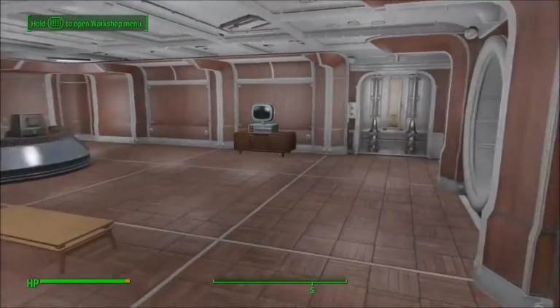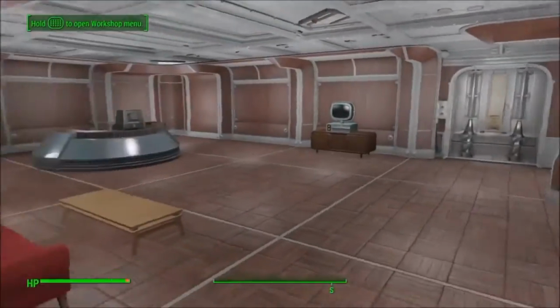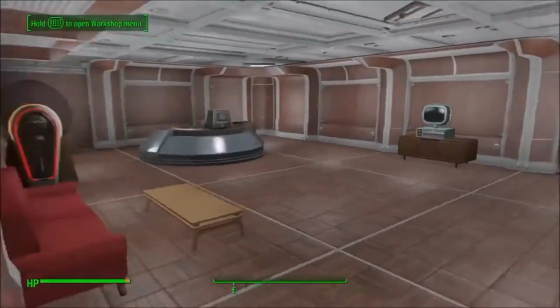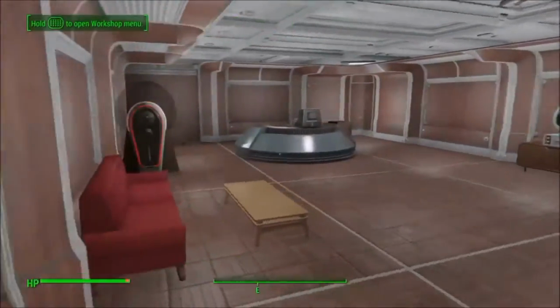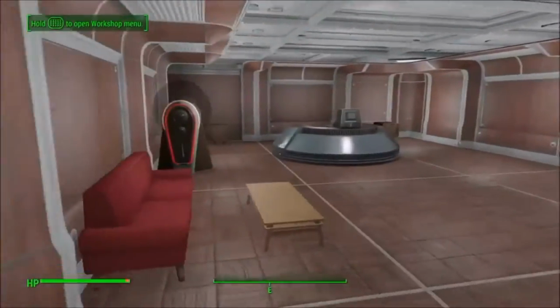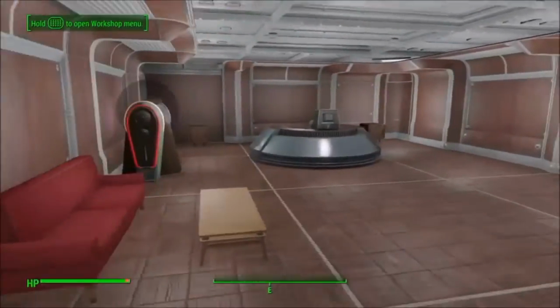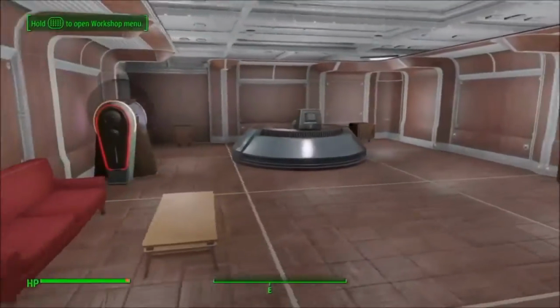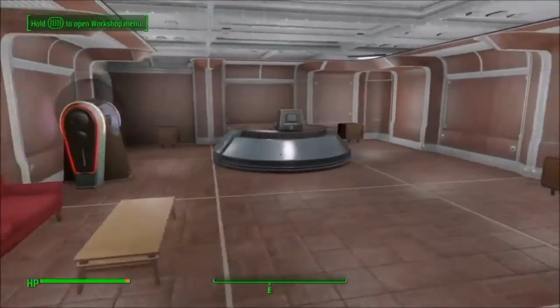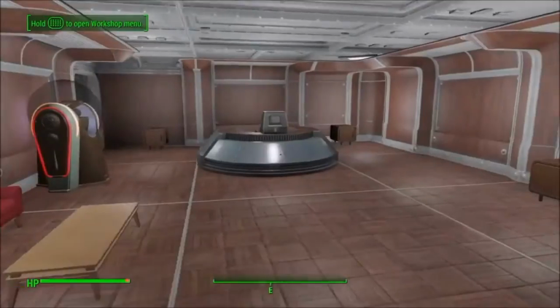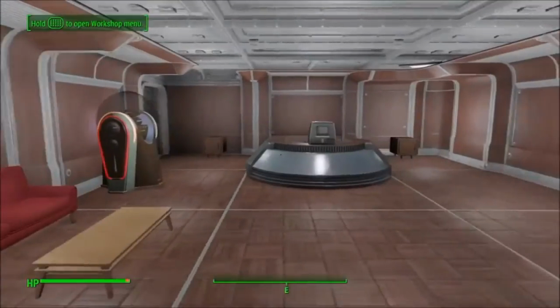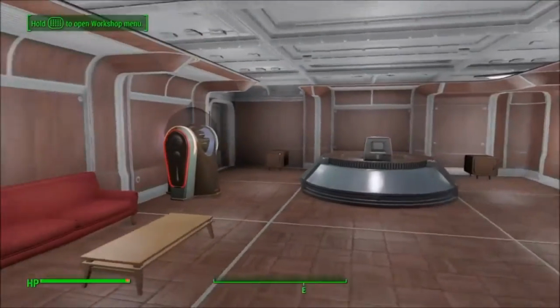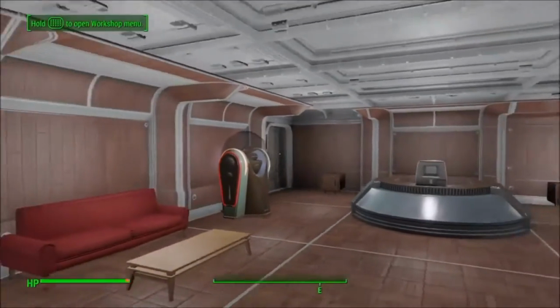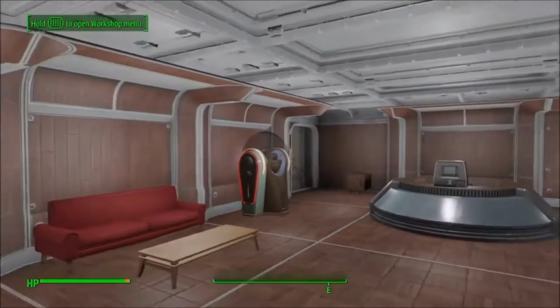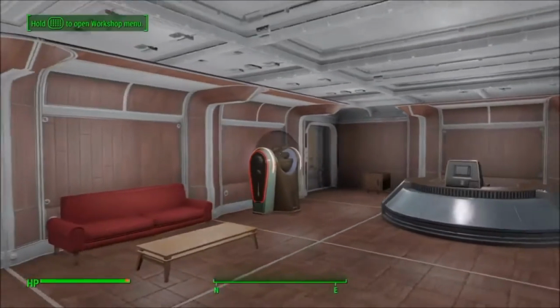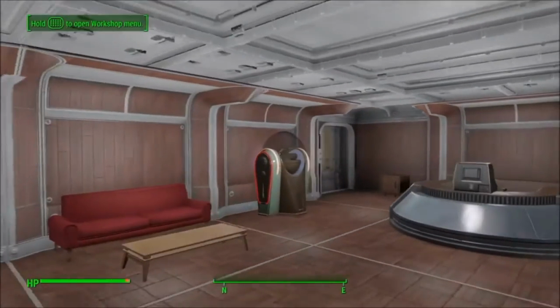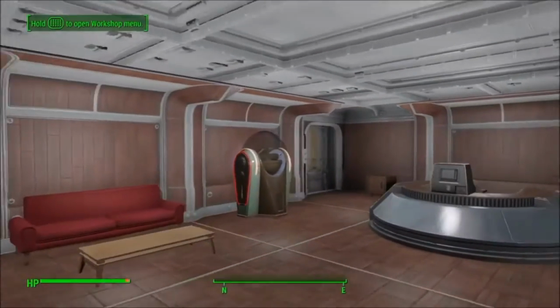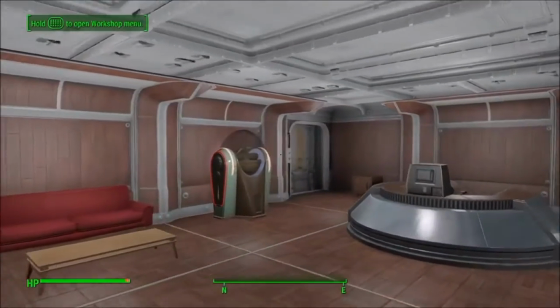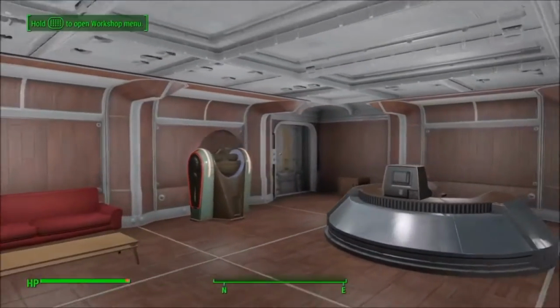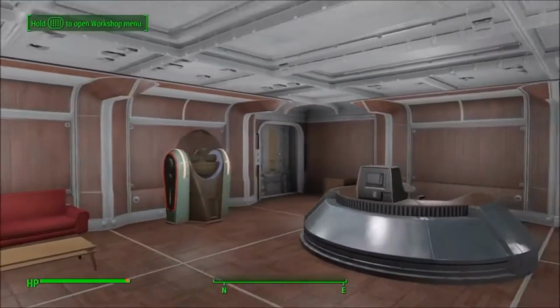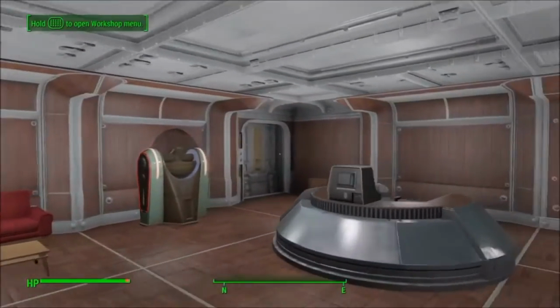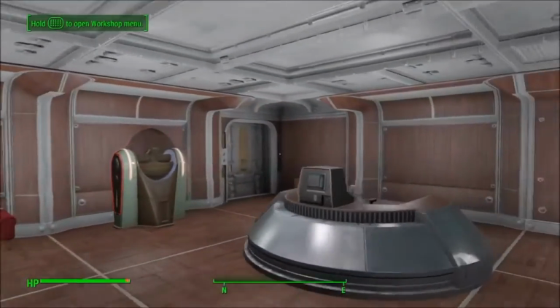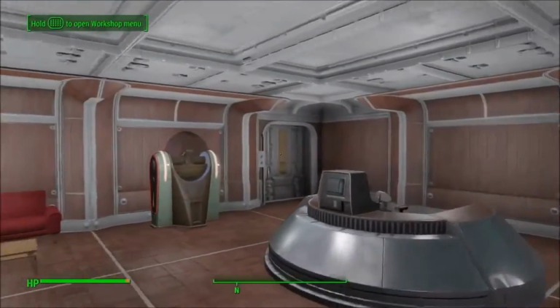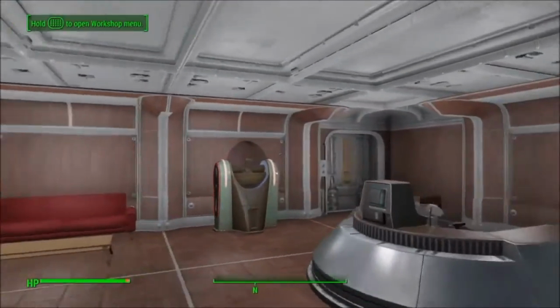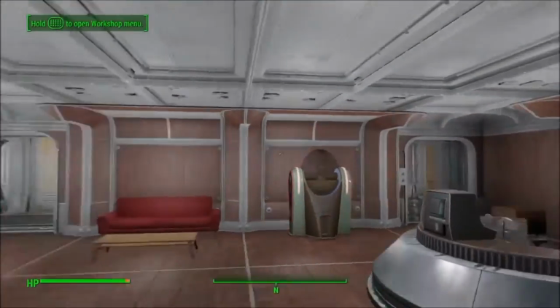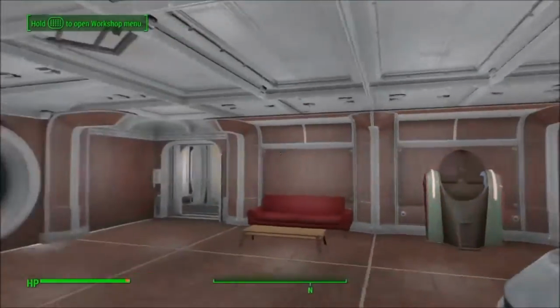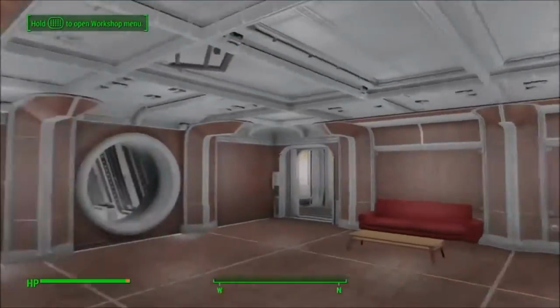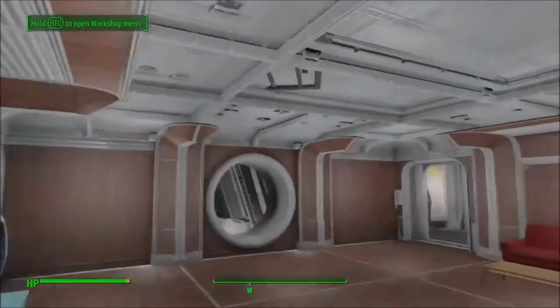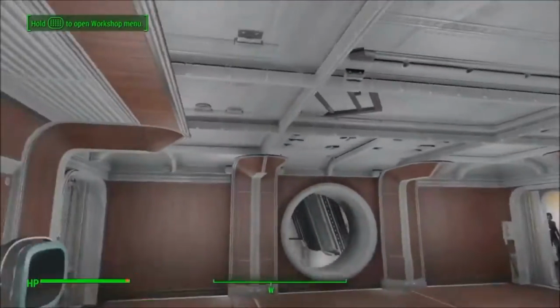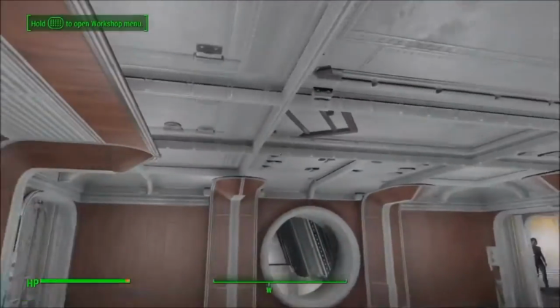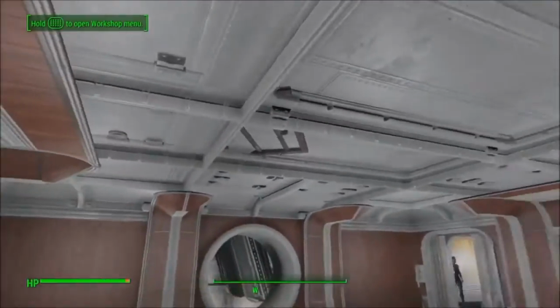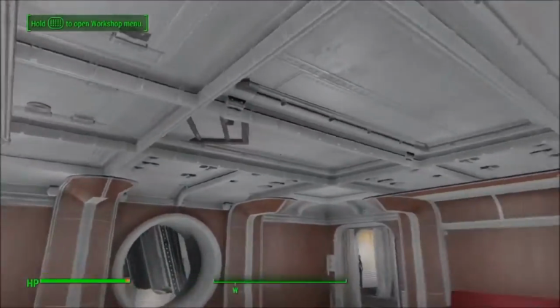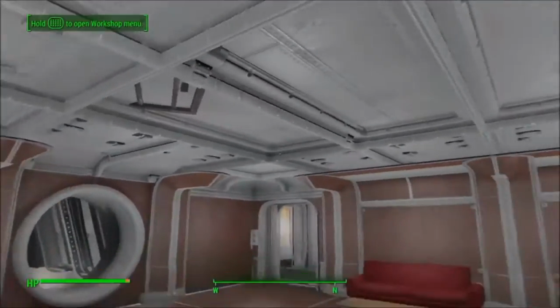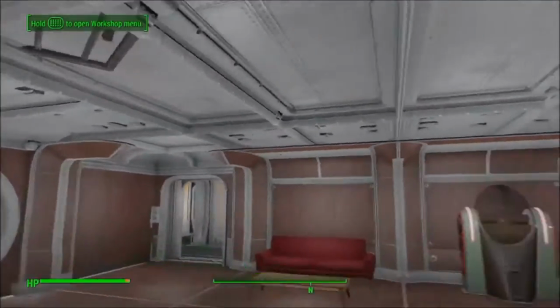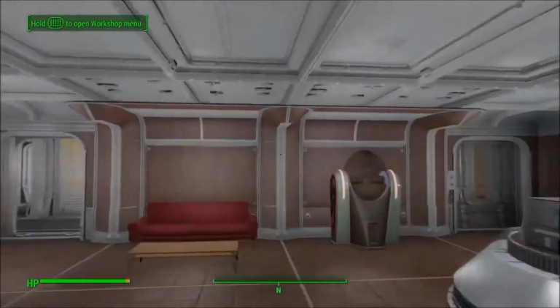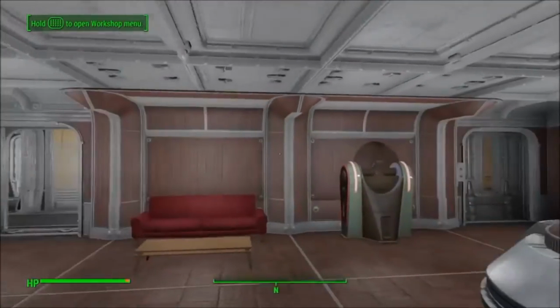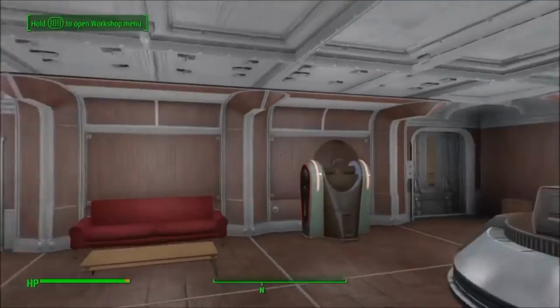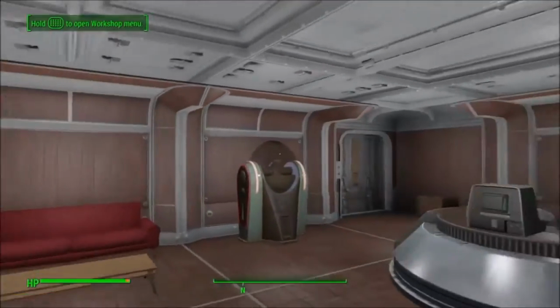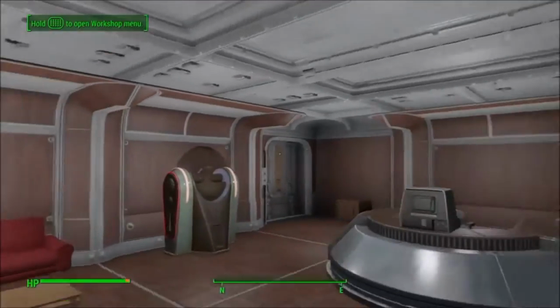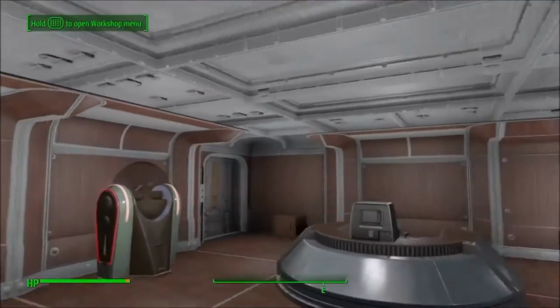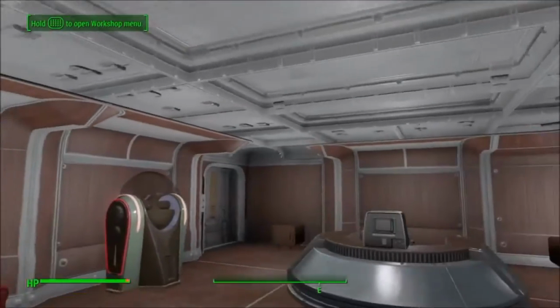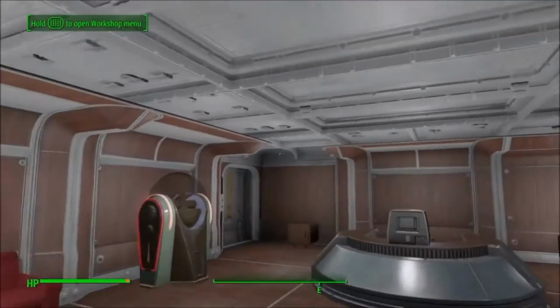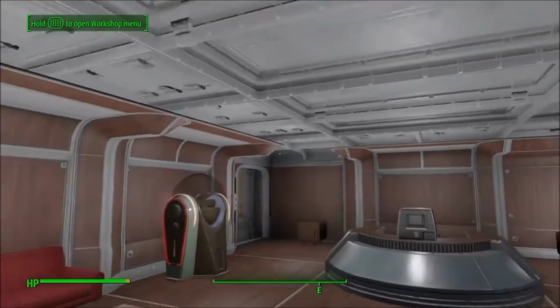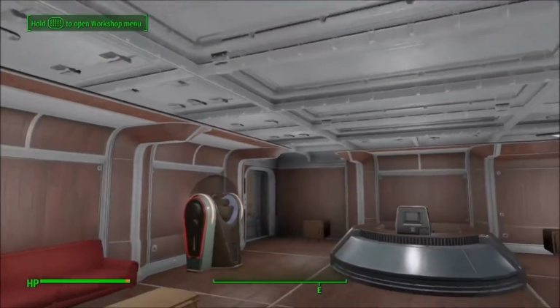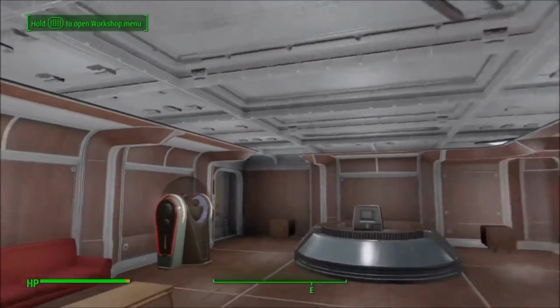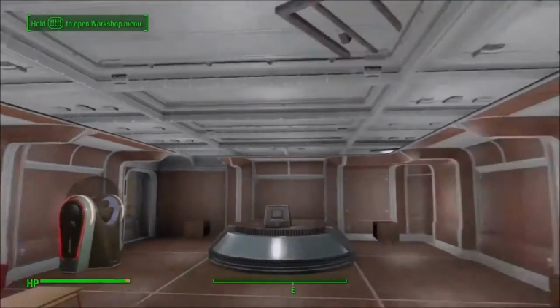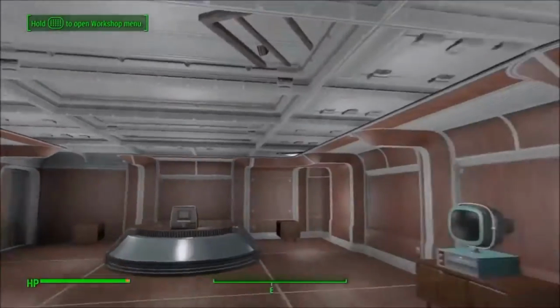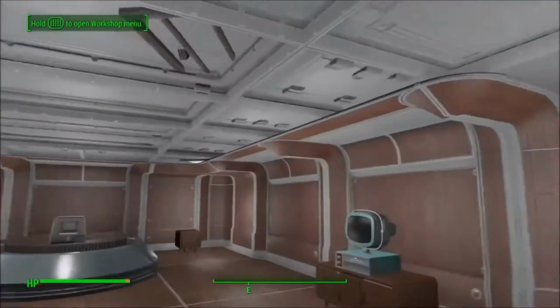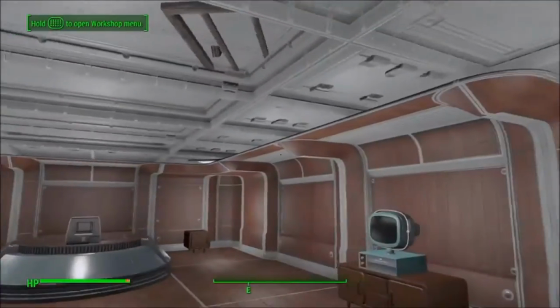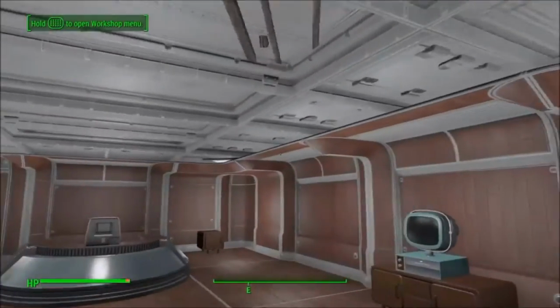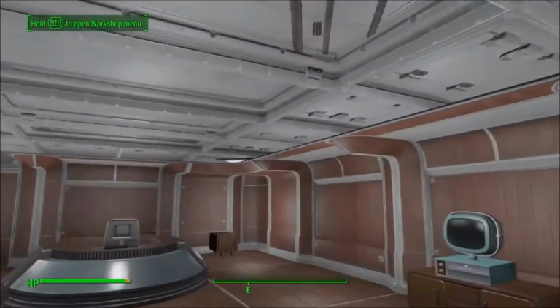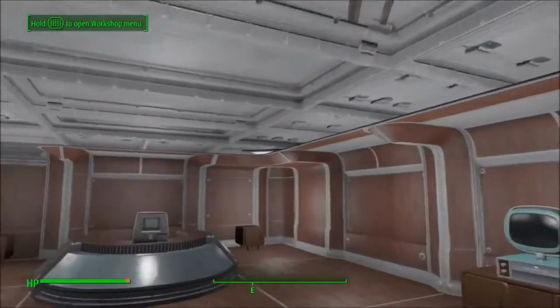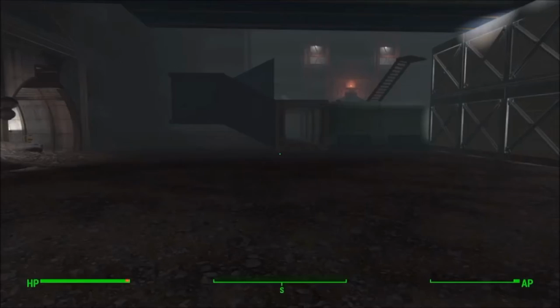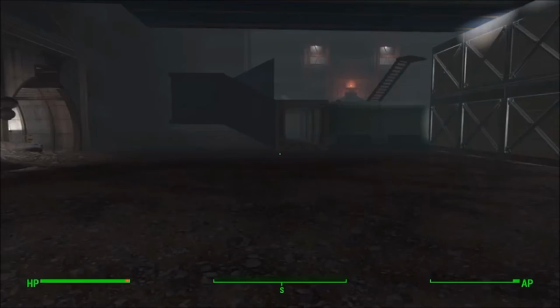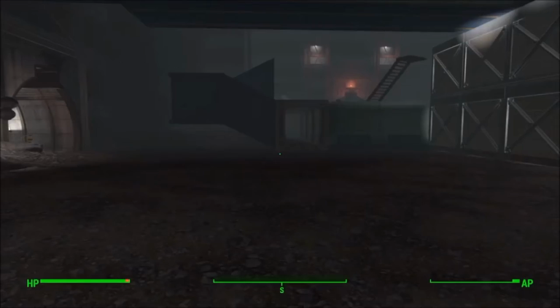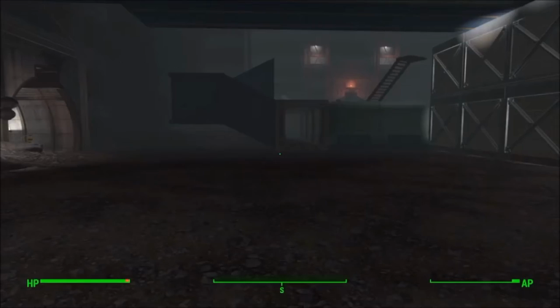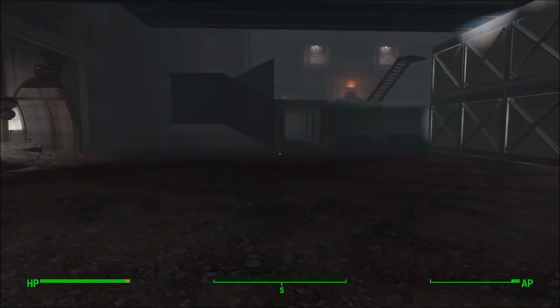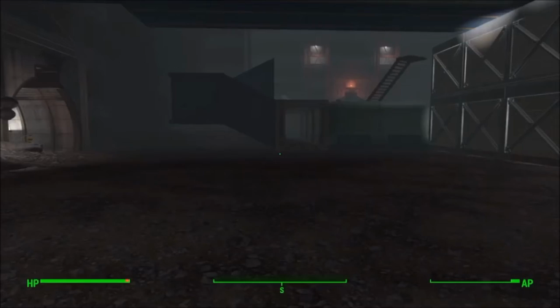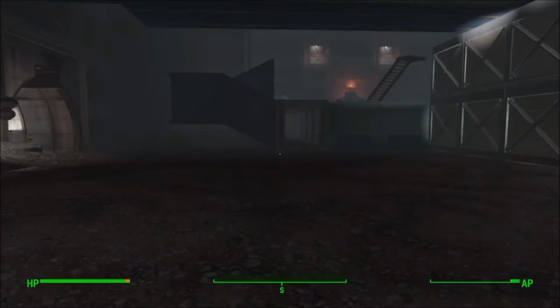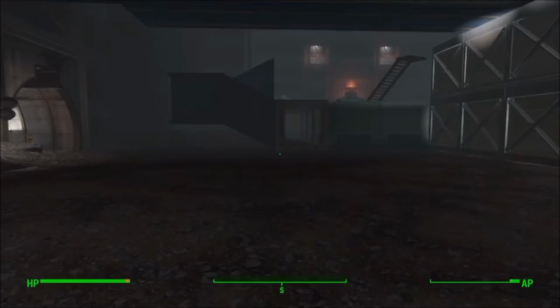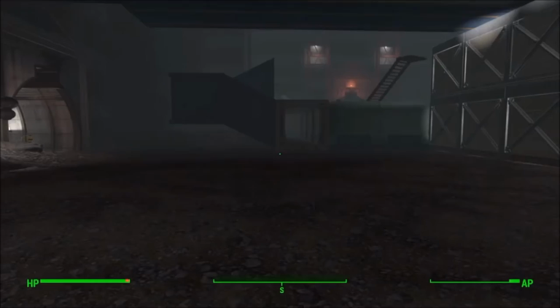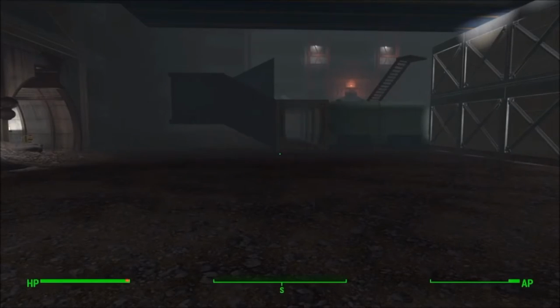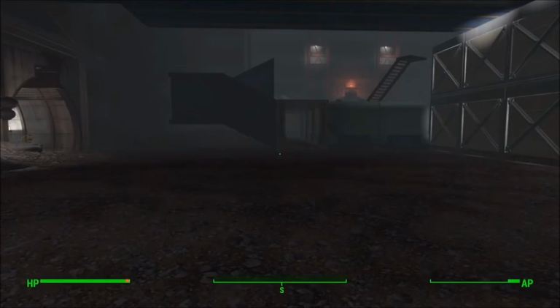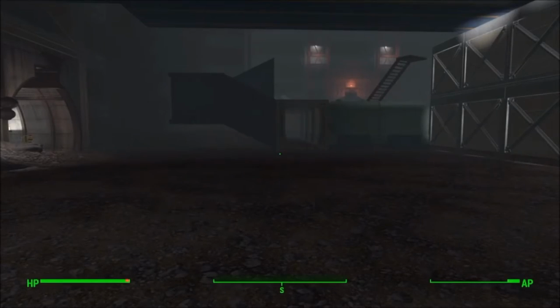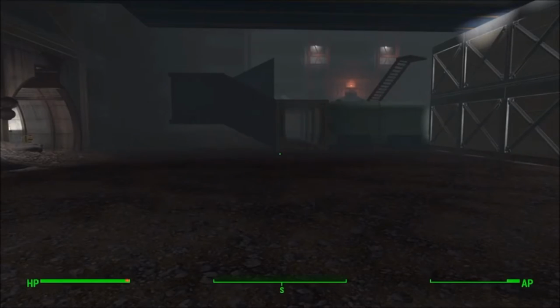I'll show you my overseer's quarters — as you can see, very well lit and there are no lights all over the ceiling.